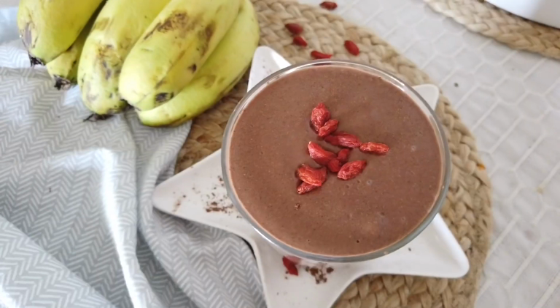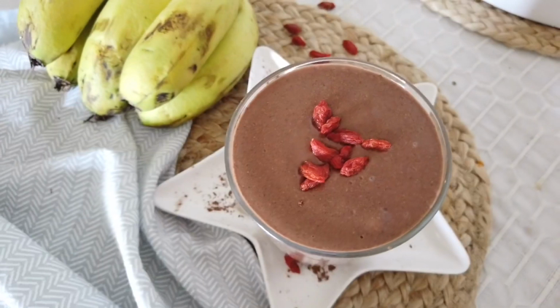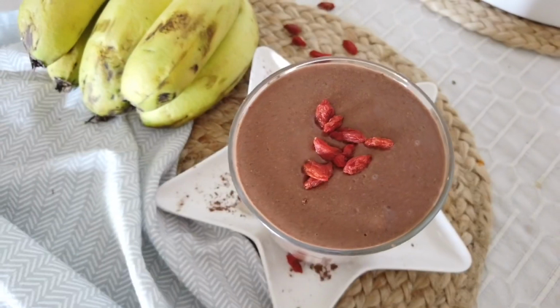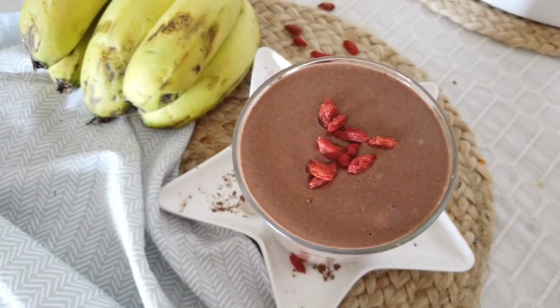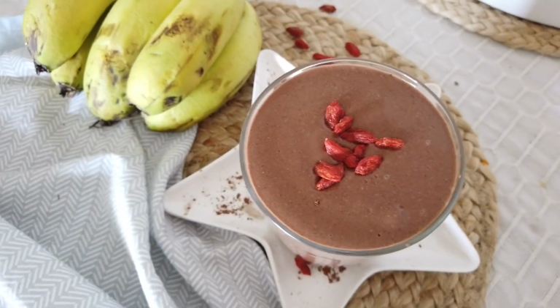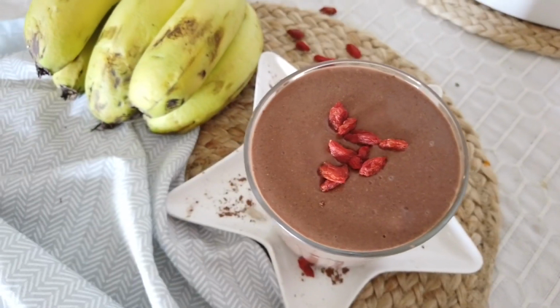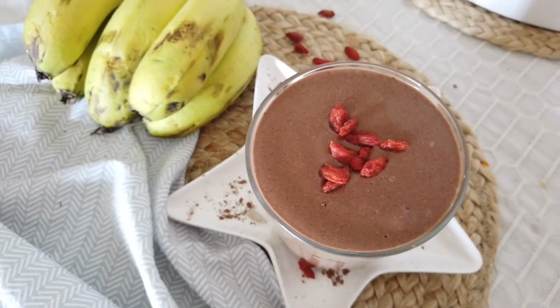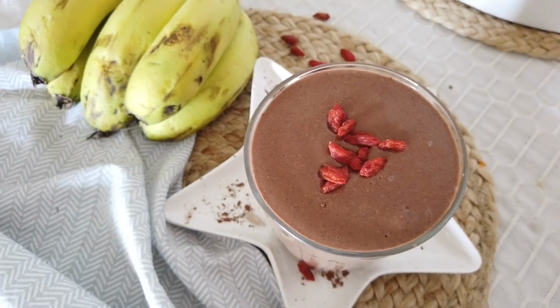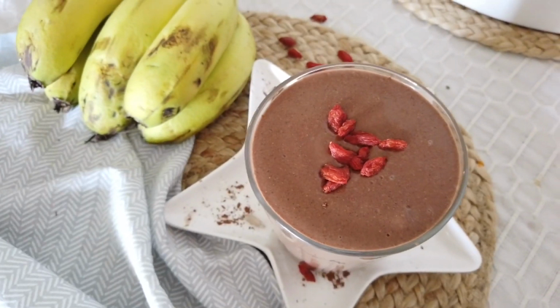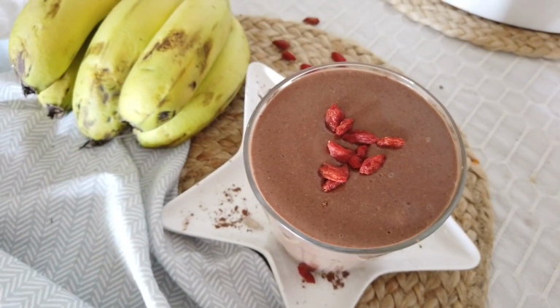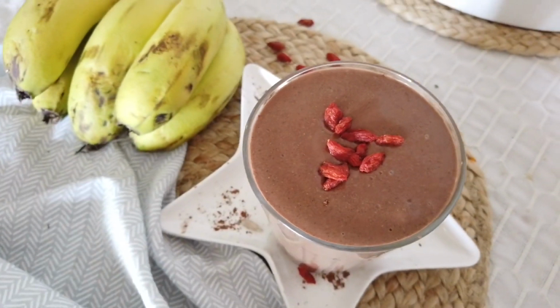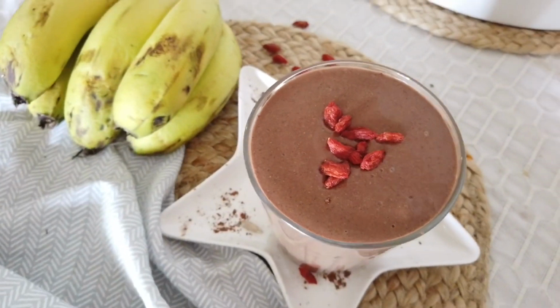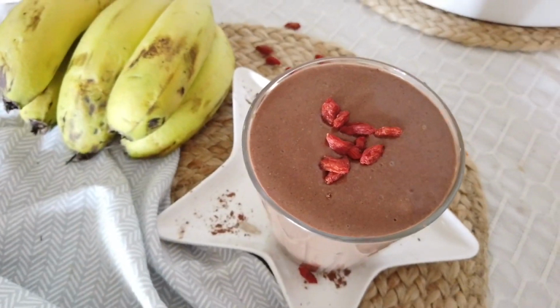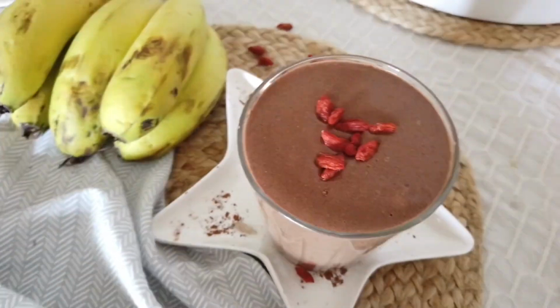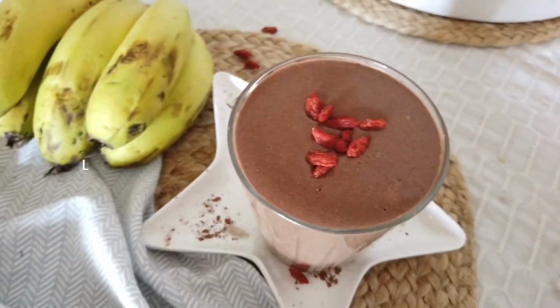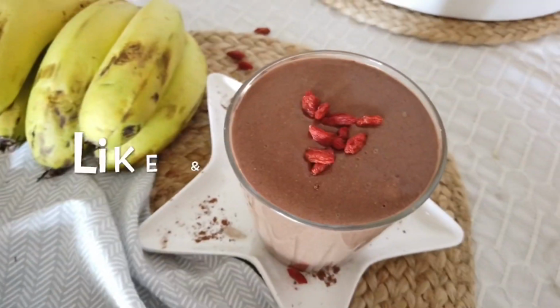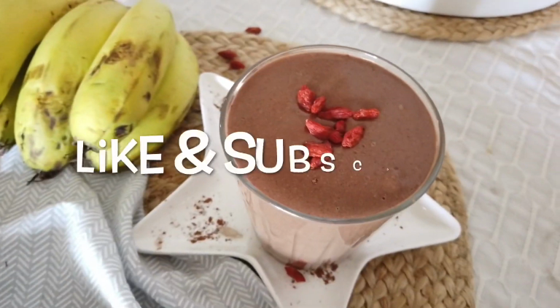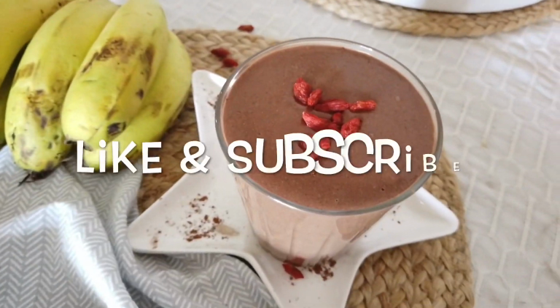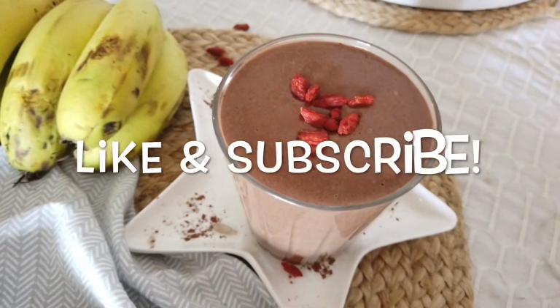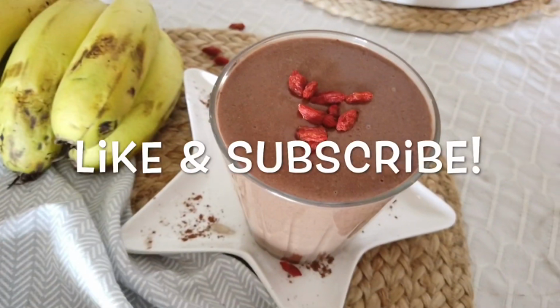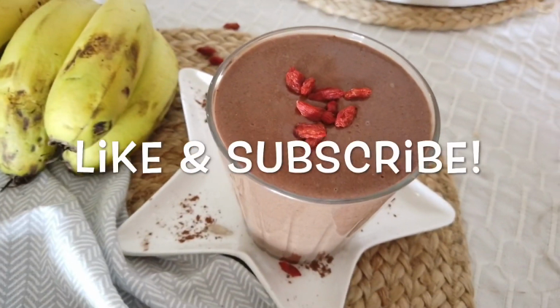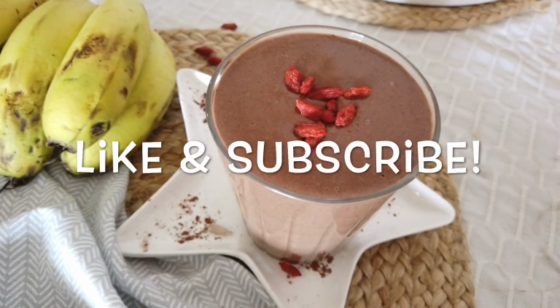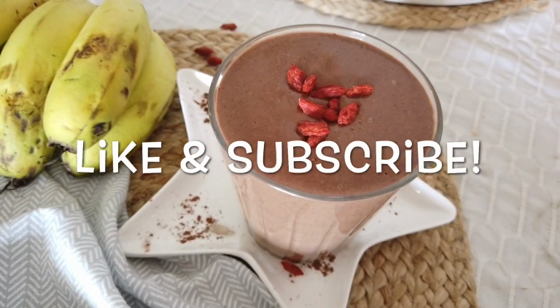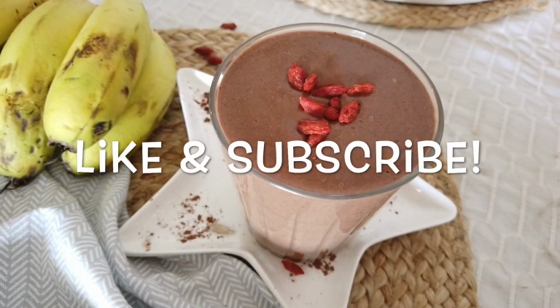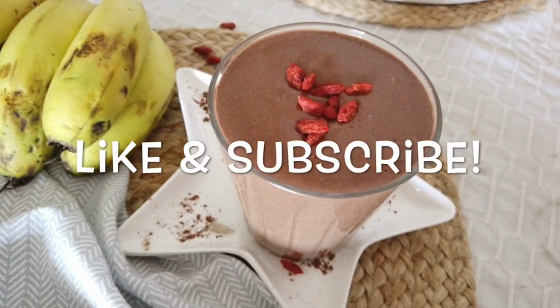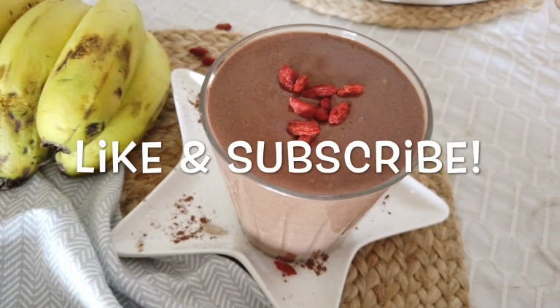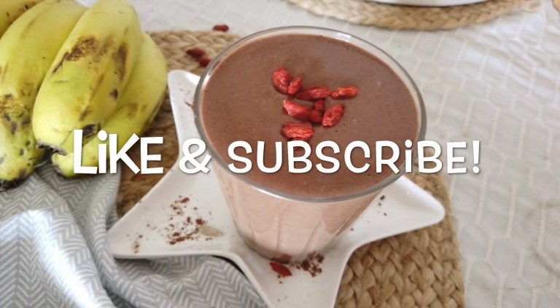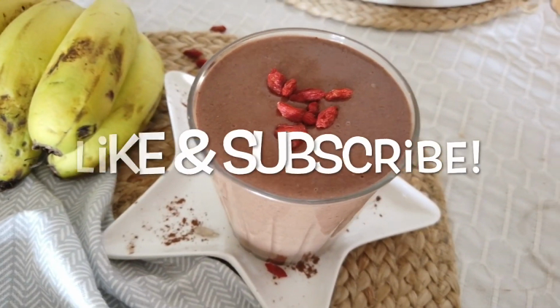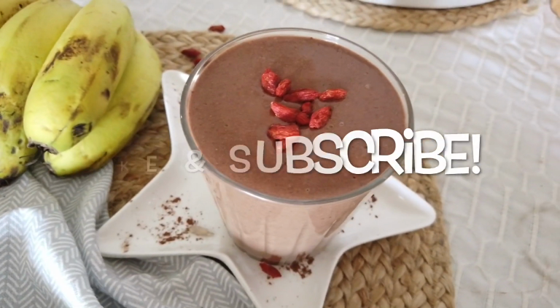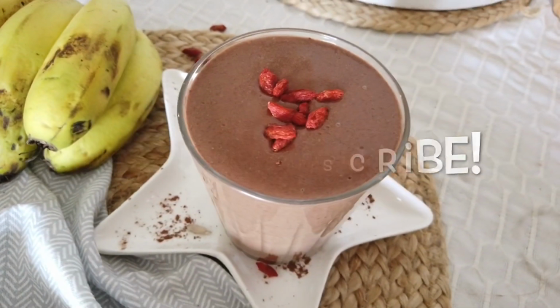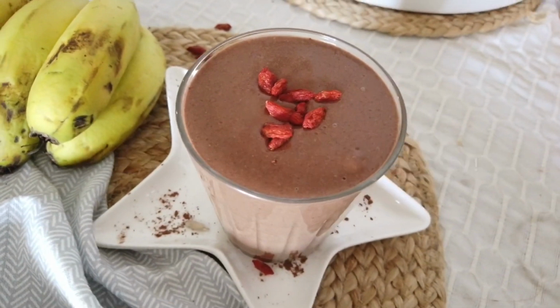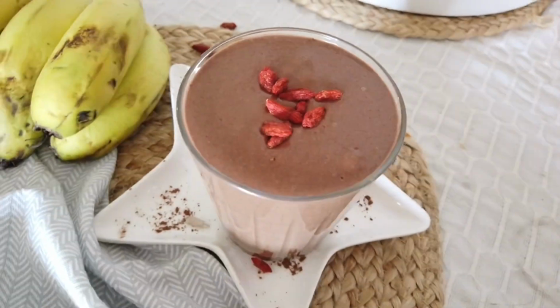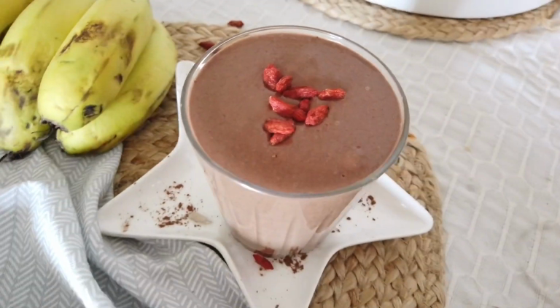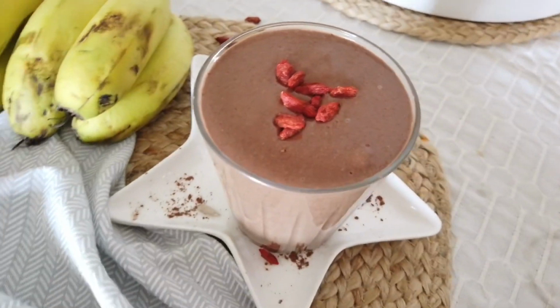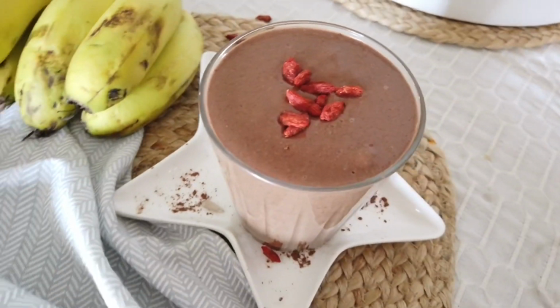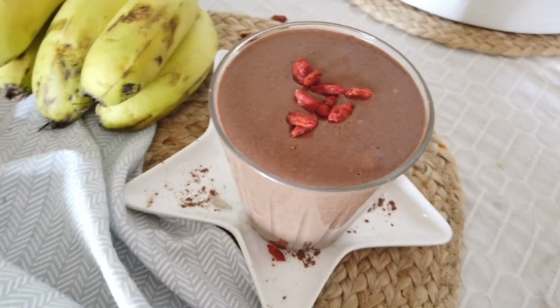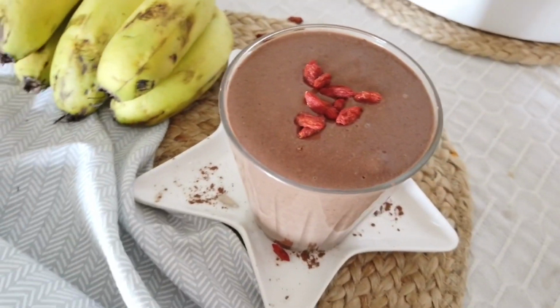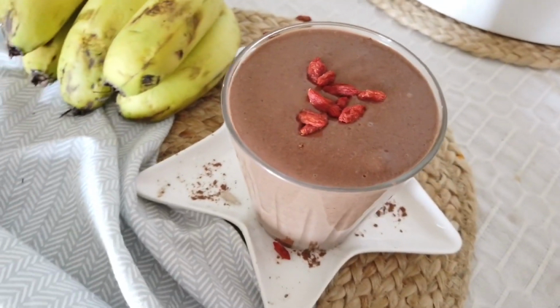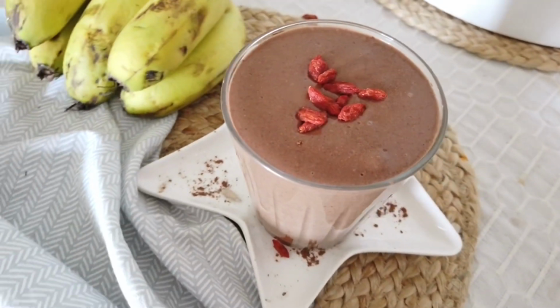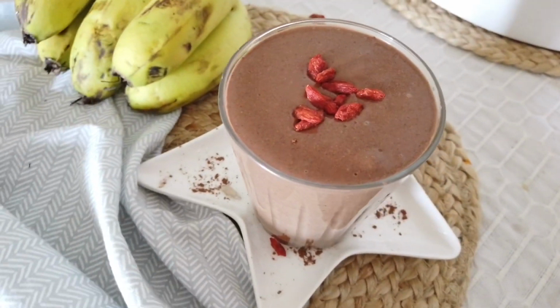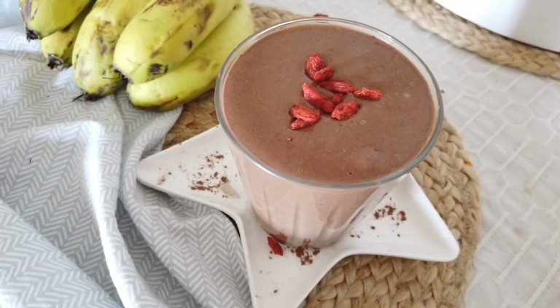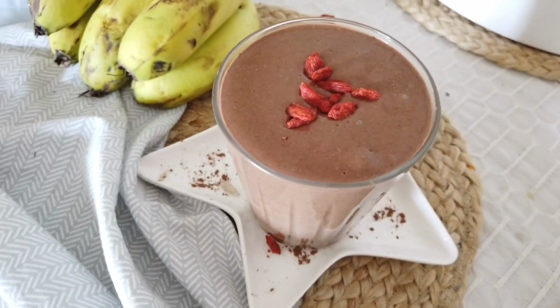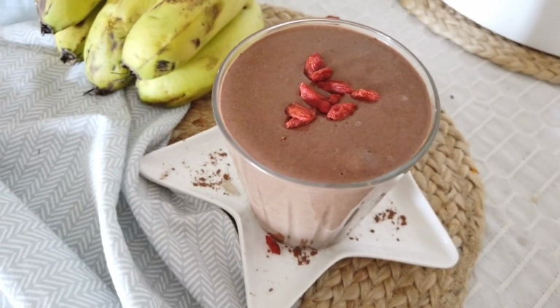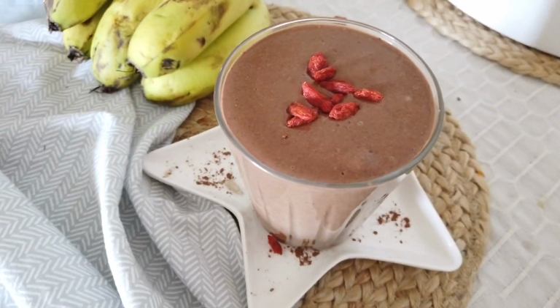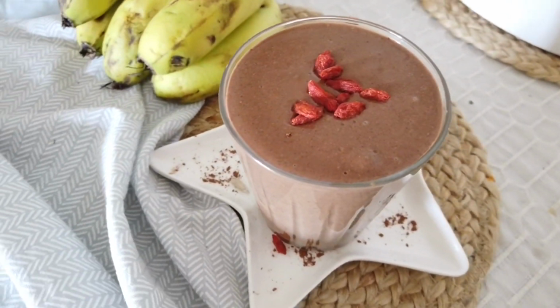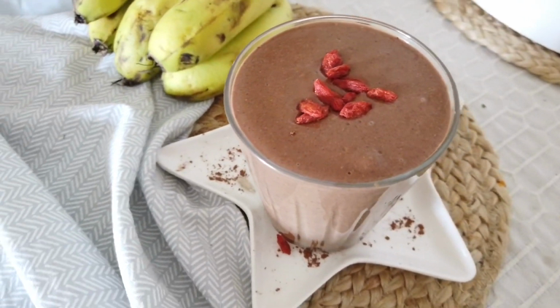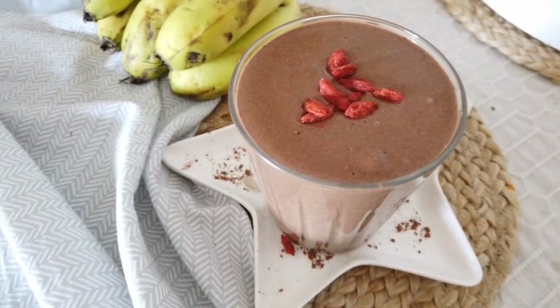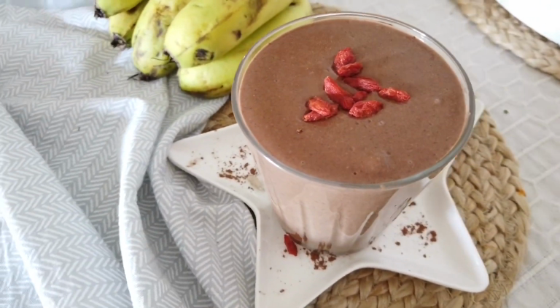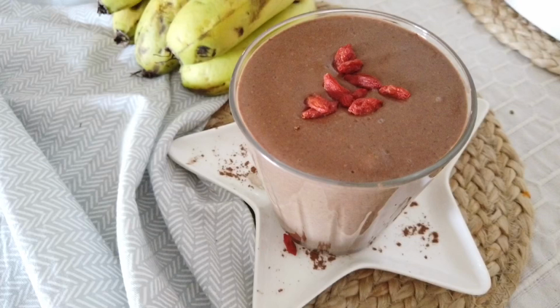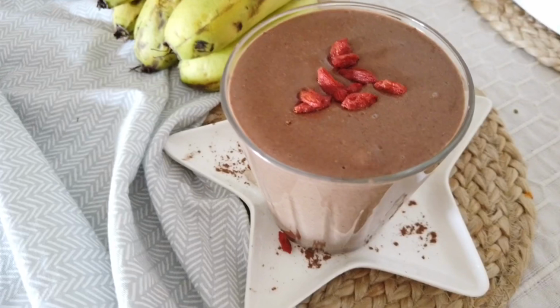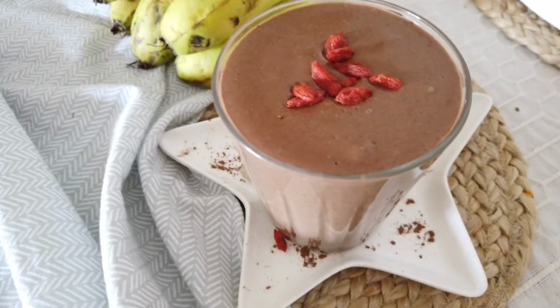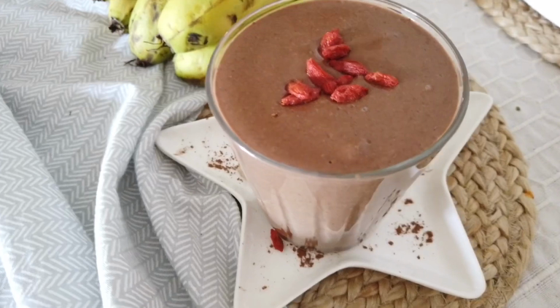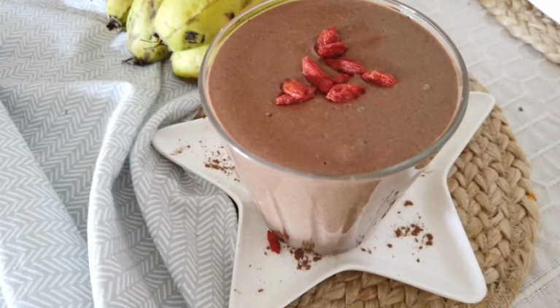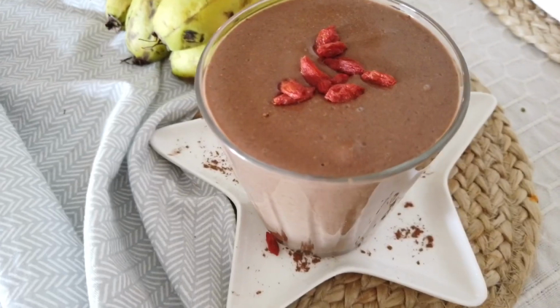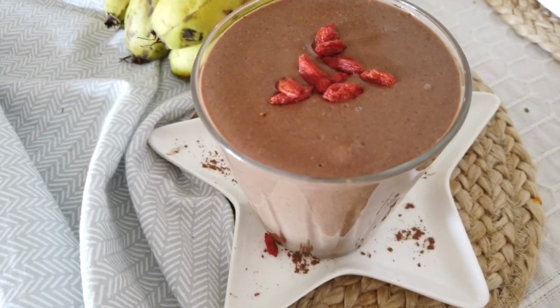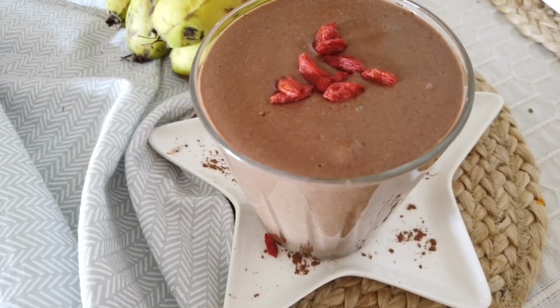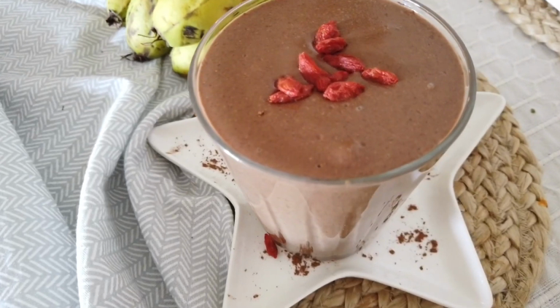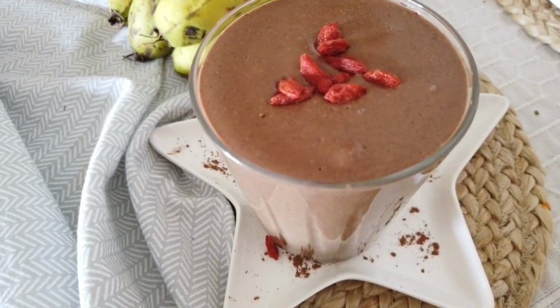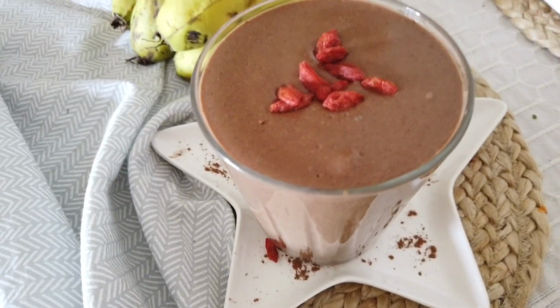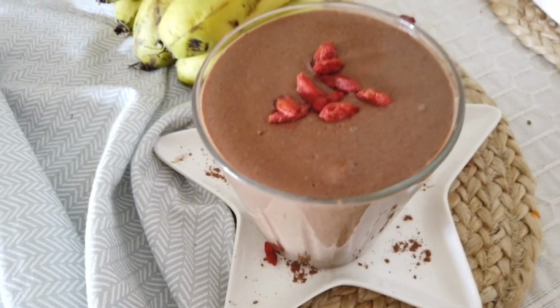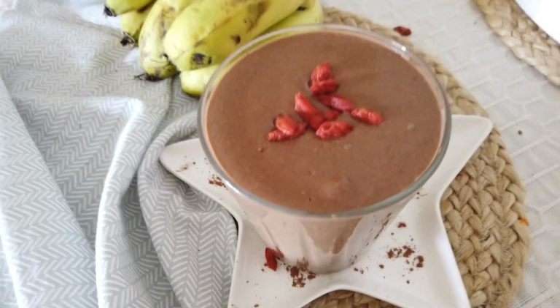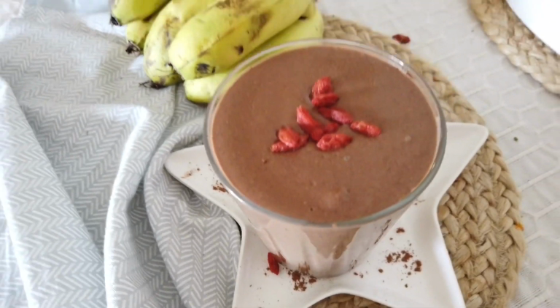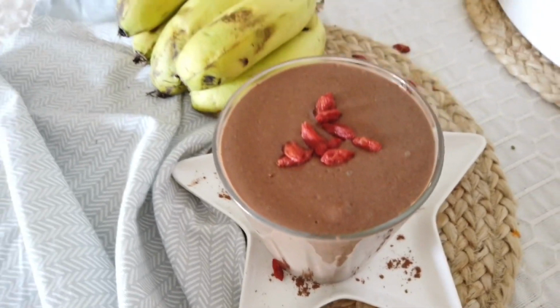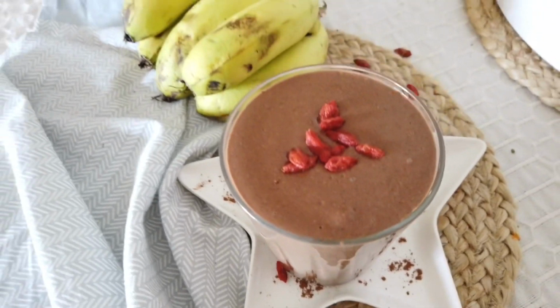Don't forget to like and subscribe for more healthy, delicious, simple smoothie recipes.